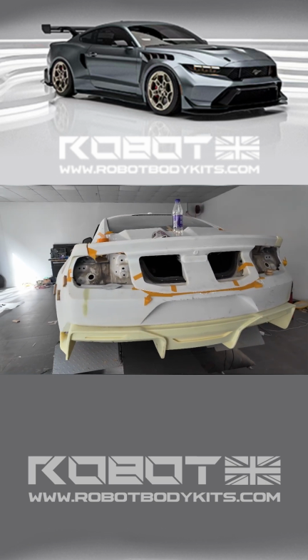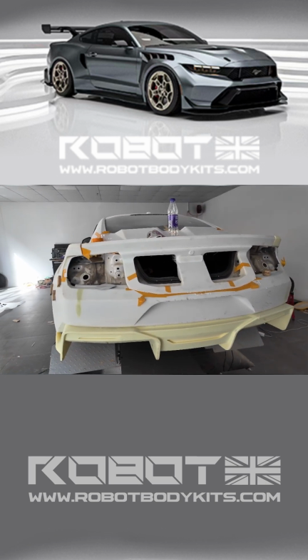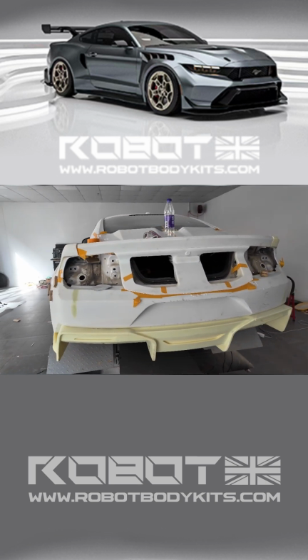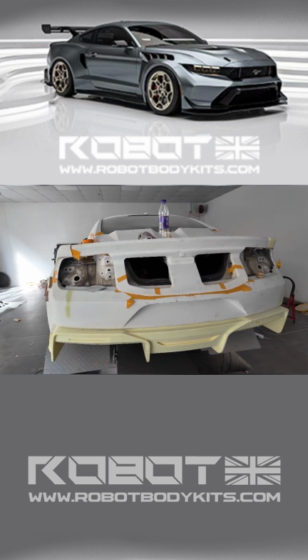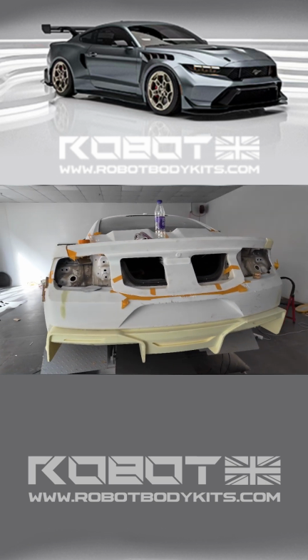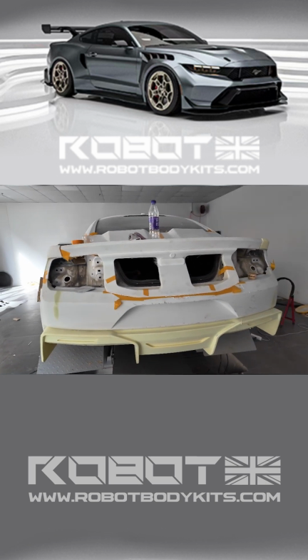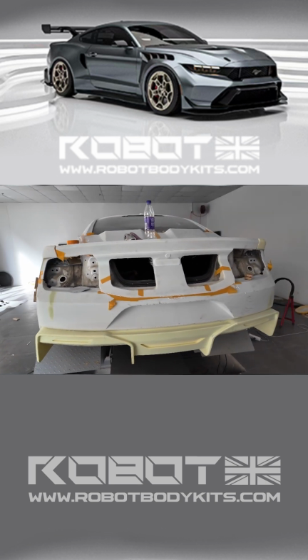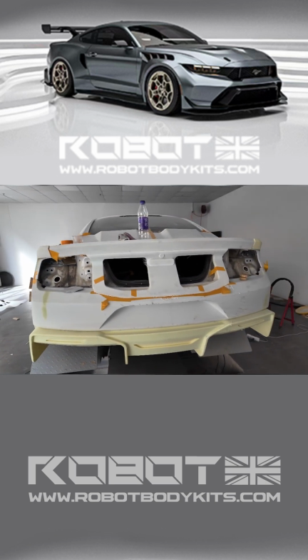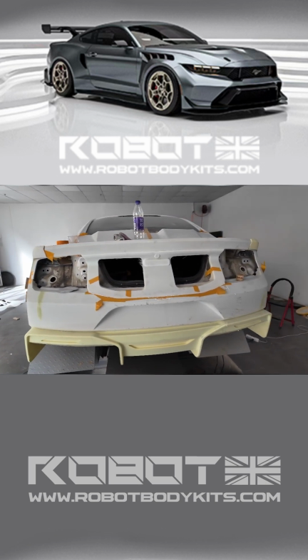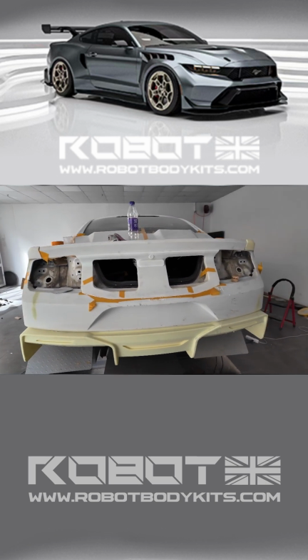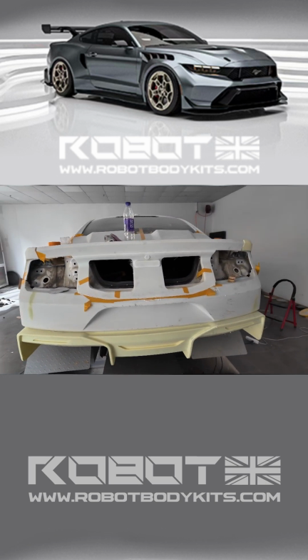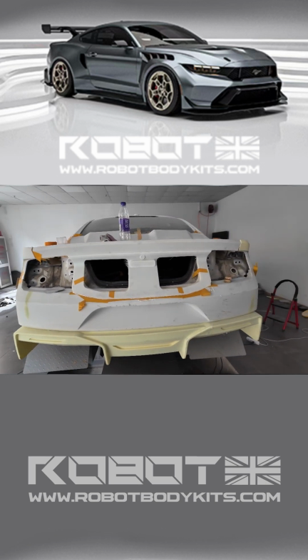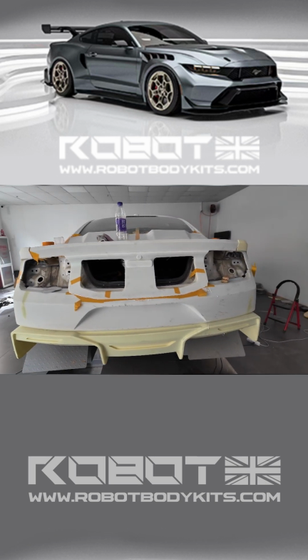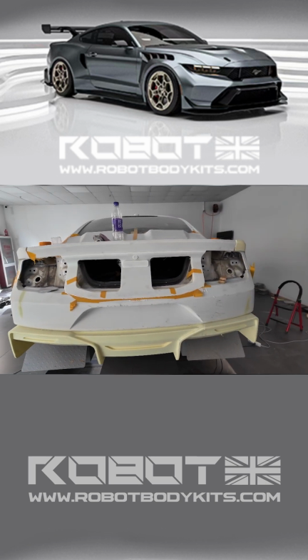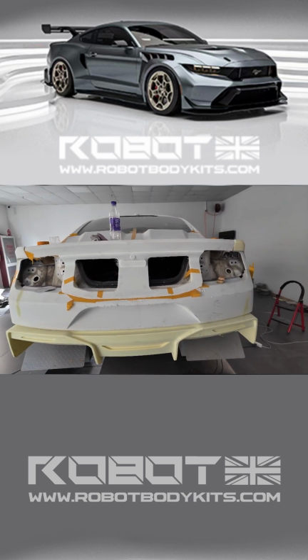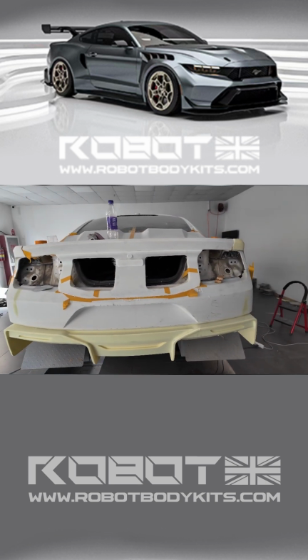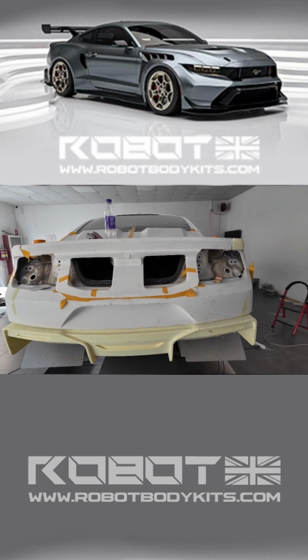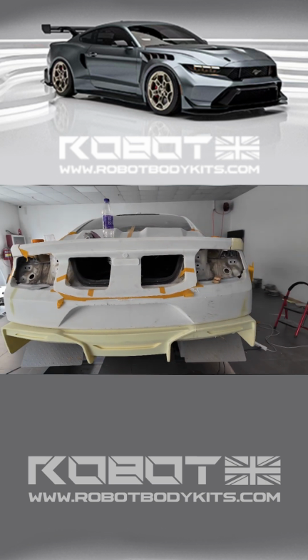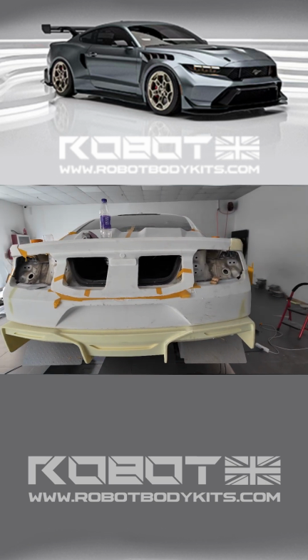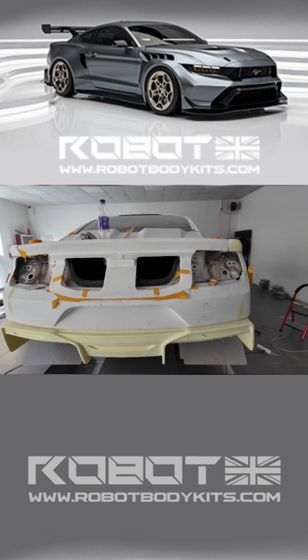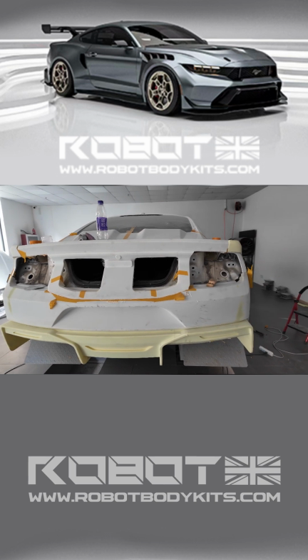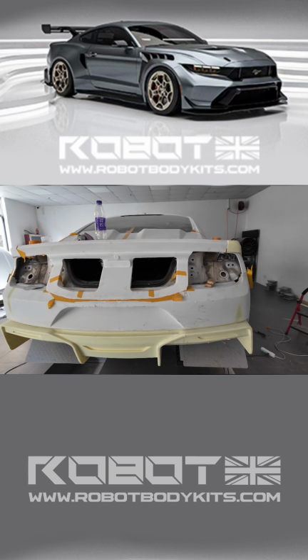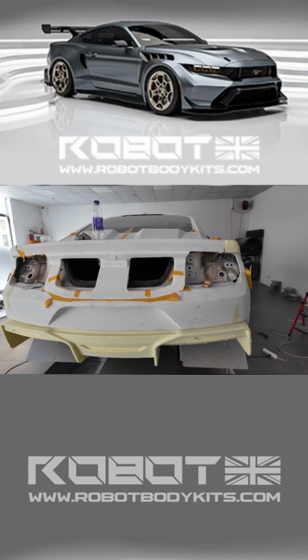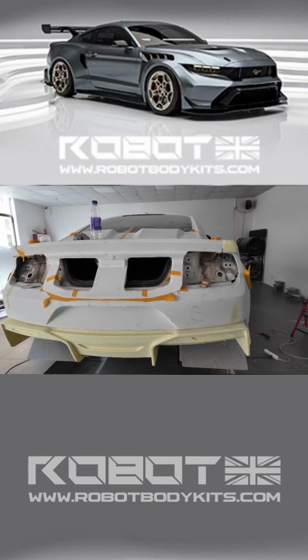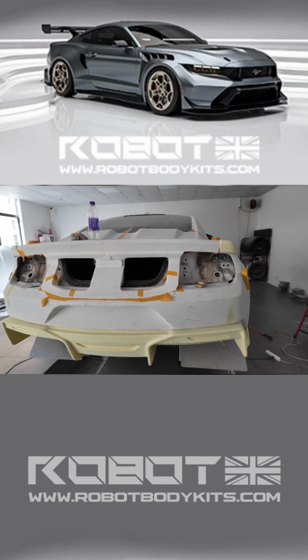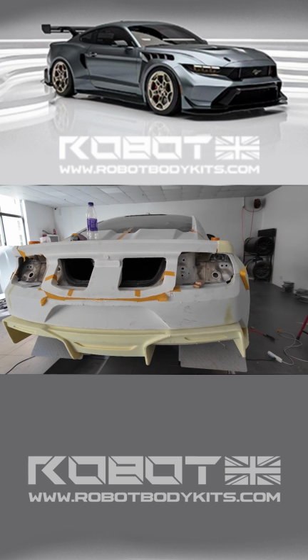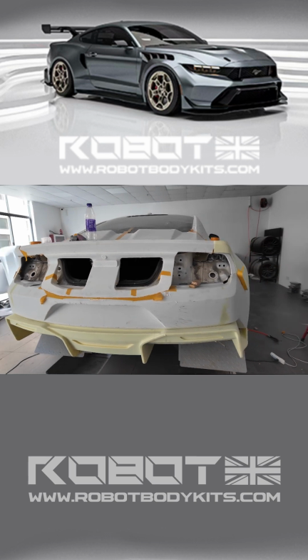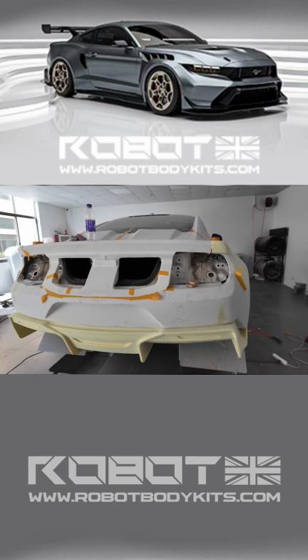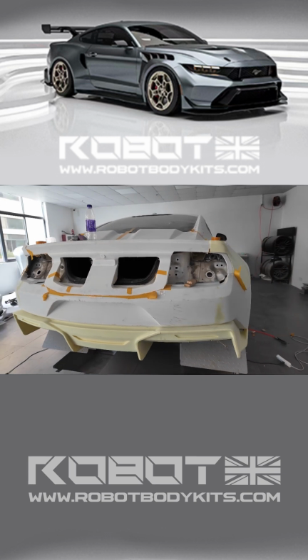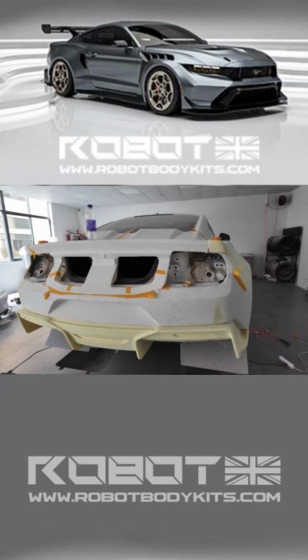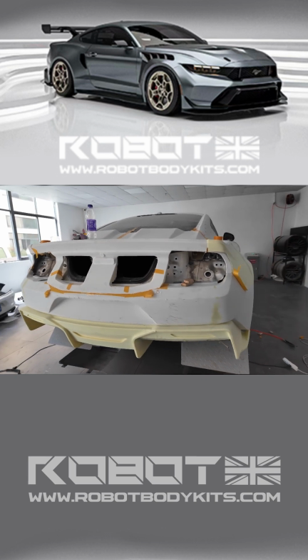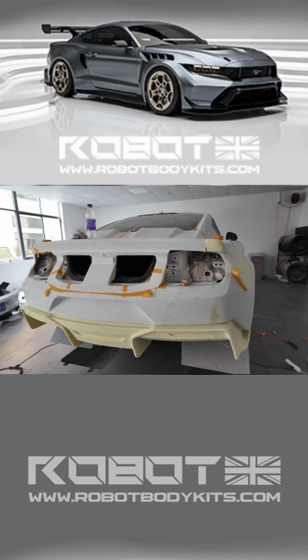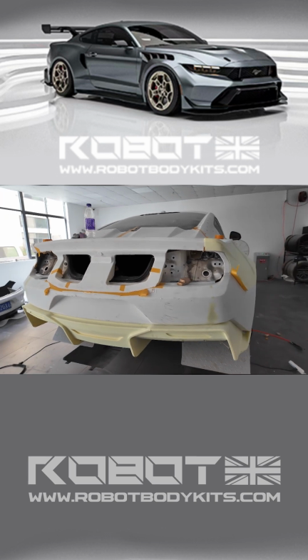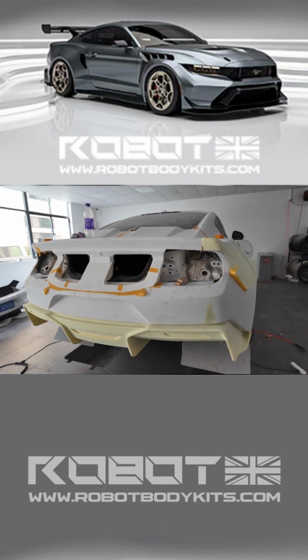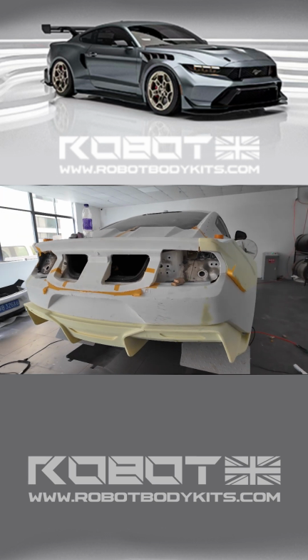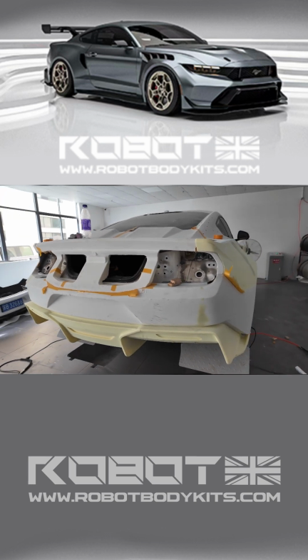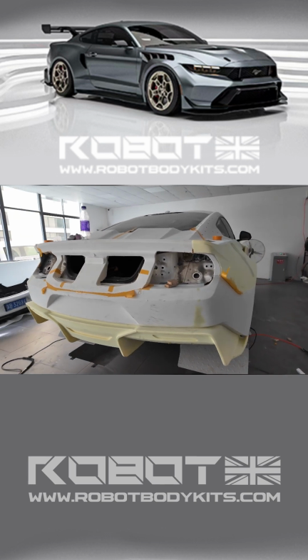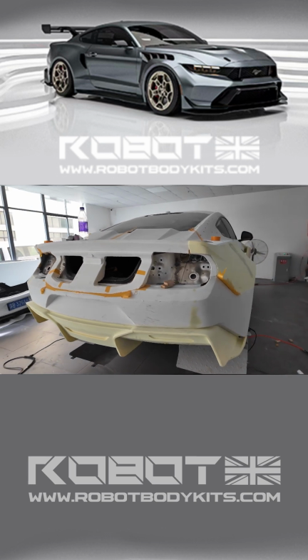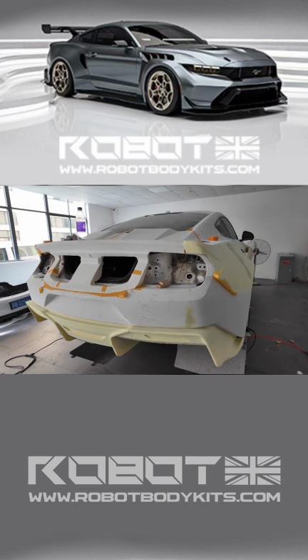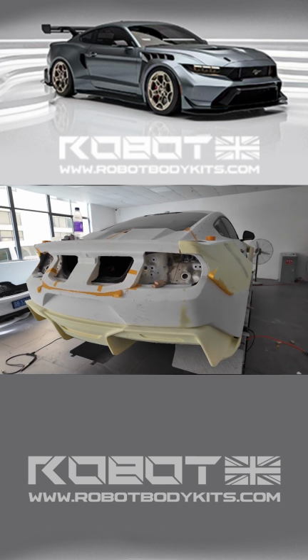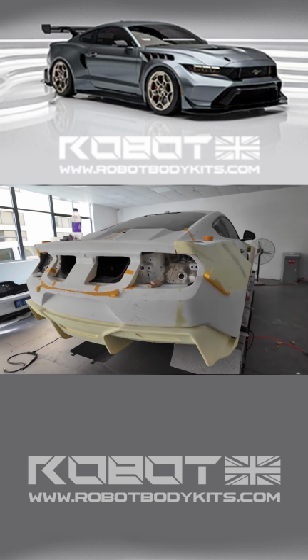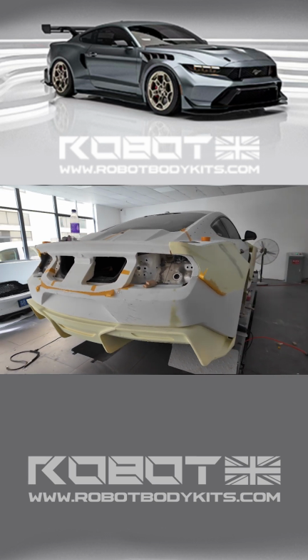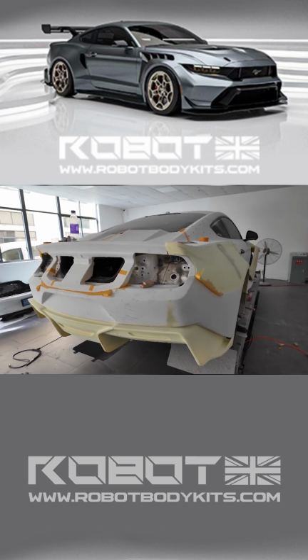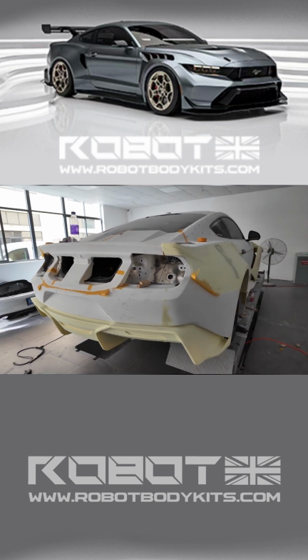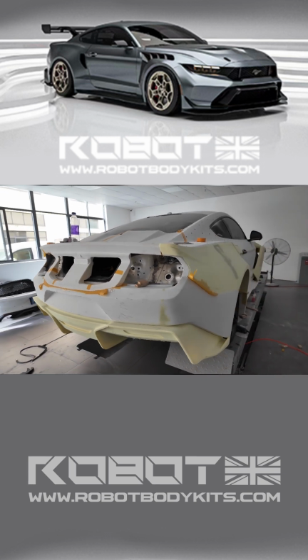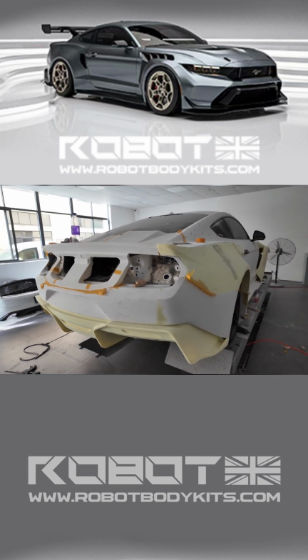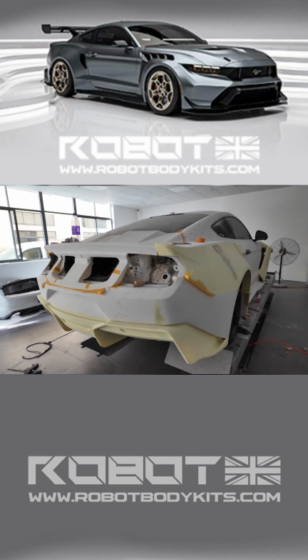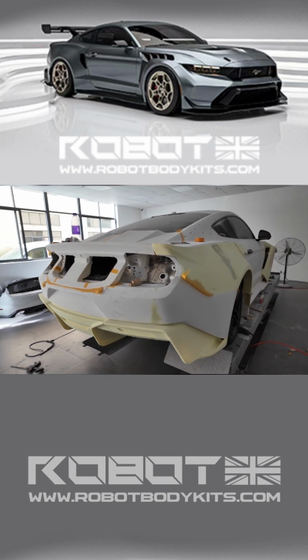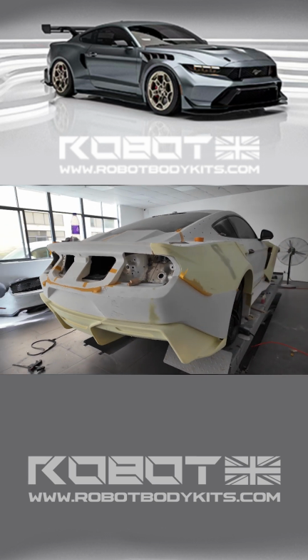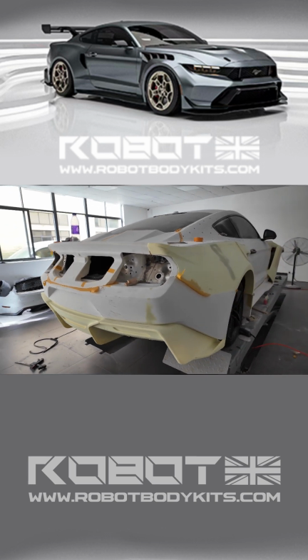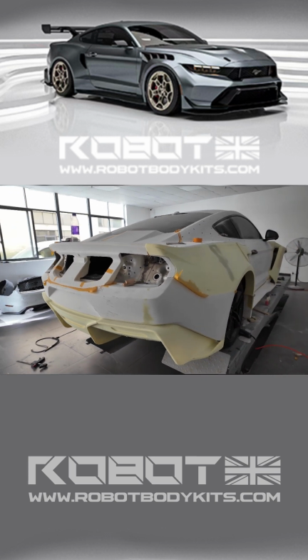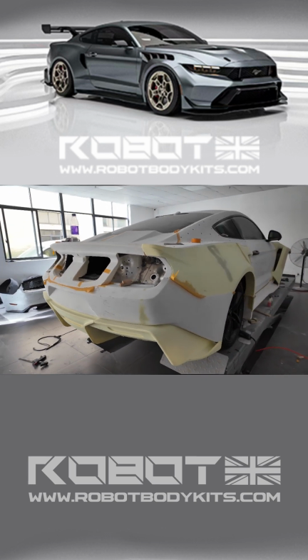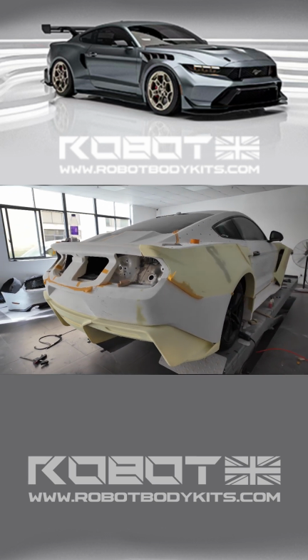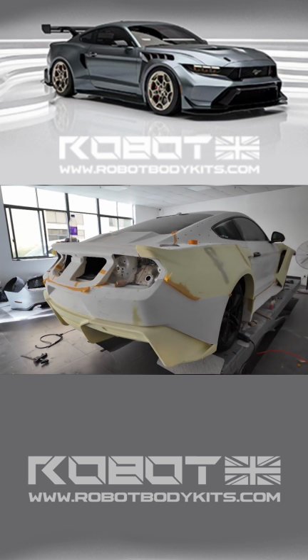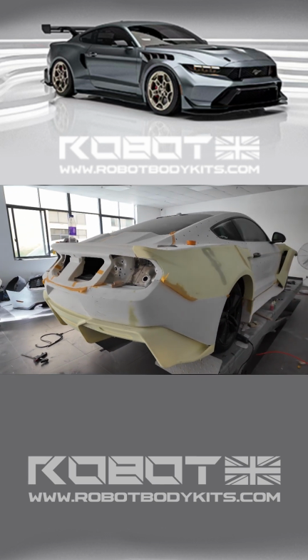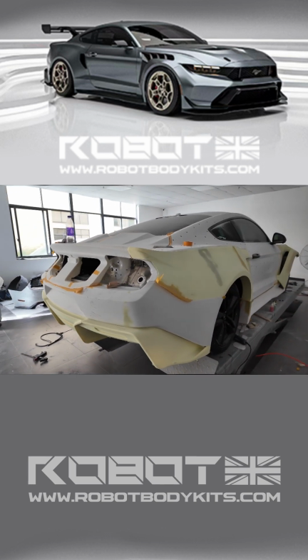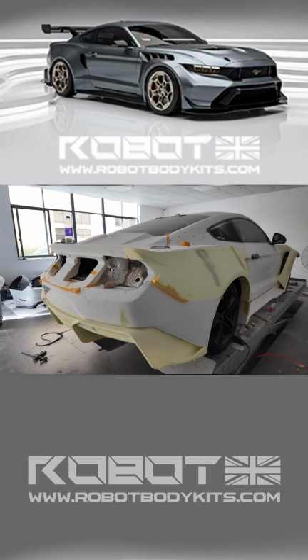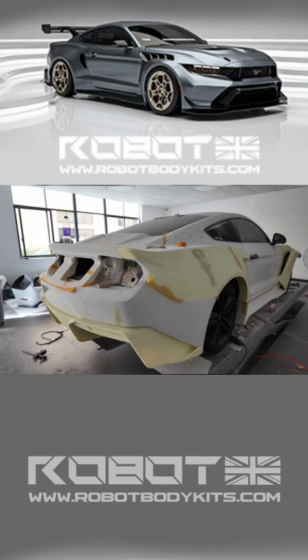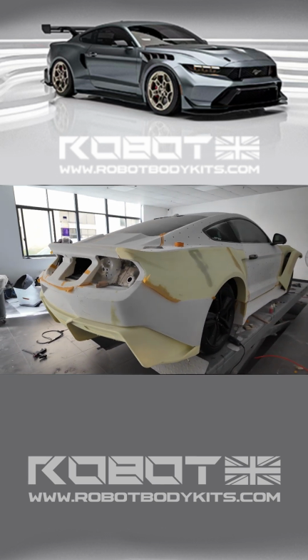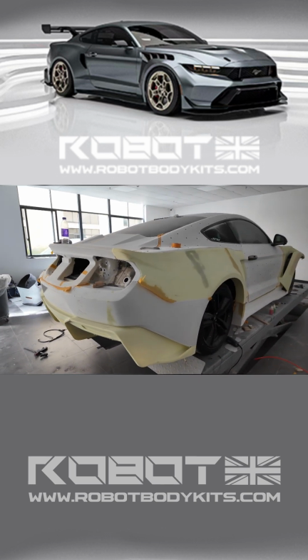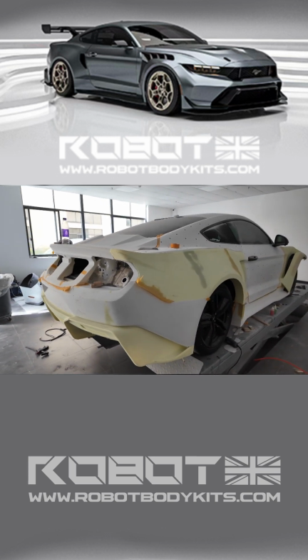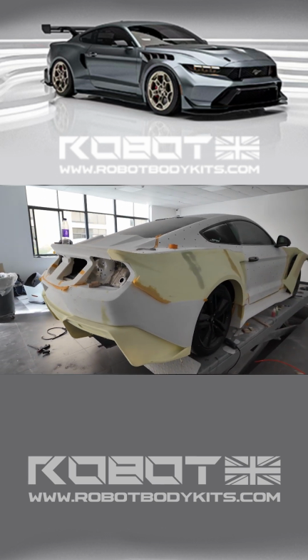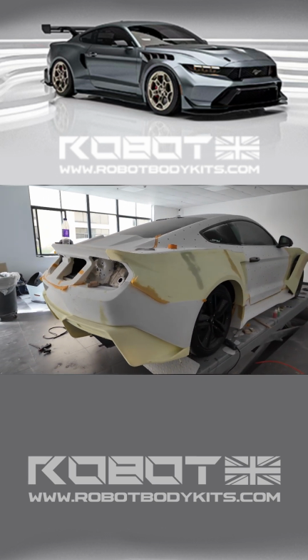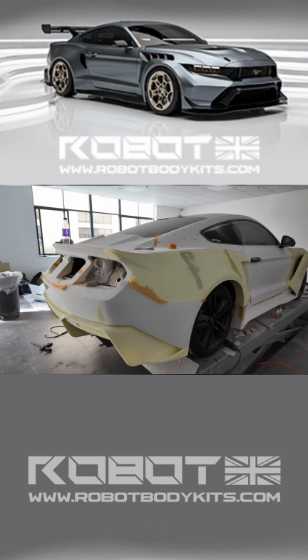As you can see, the lines of the trunk lid we've developed are quite different from the original, as it wraps around the rear bumper more.